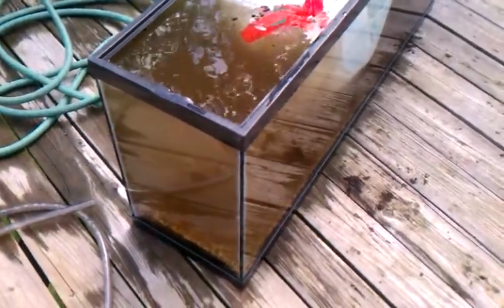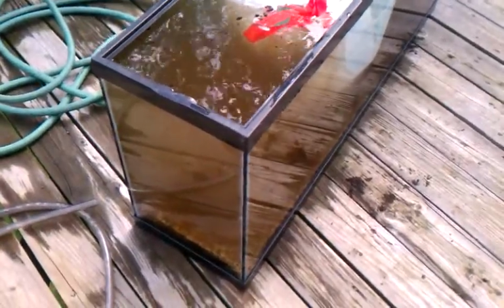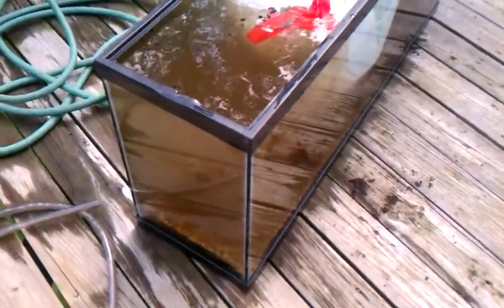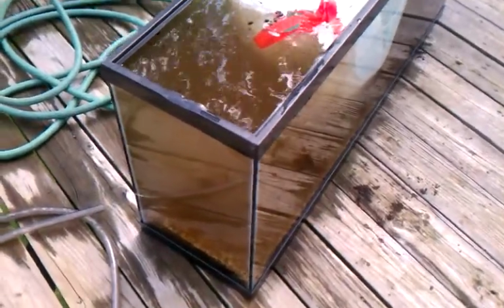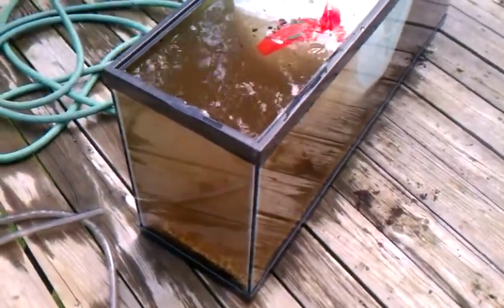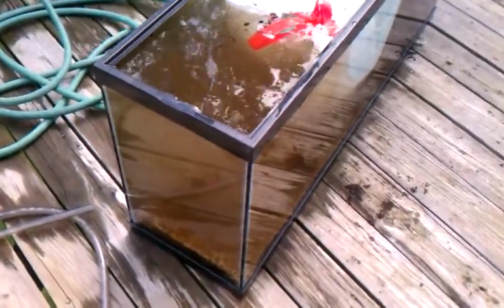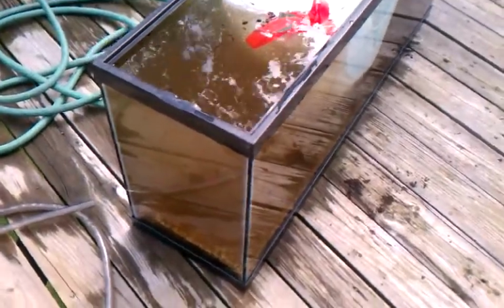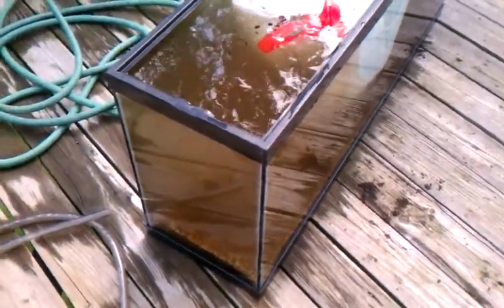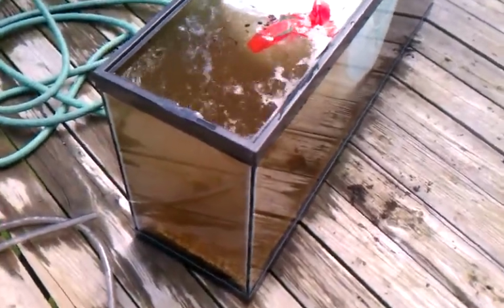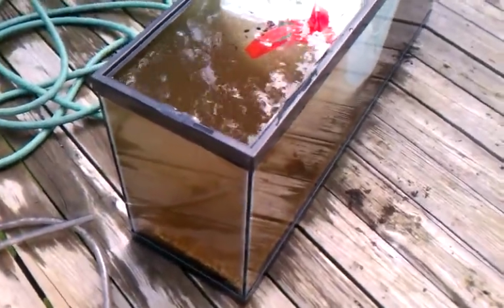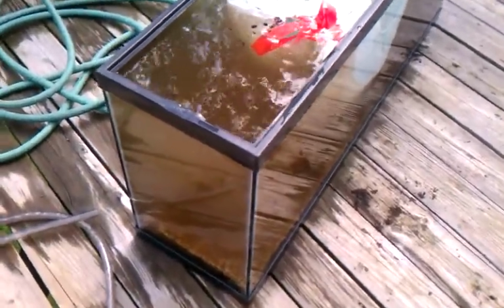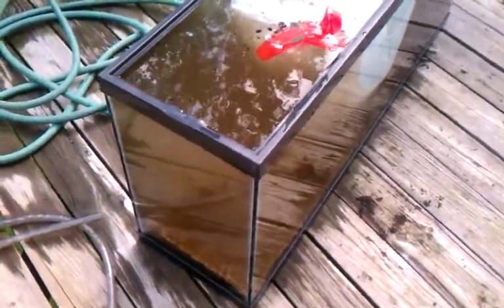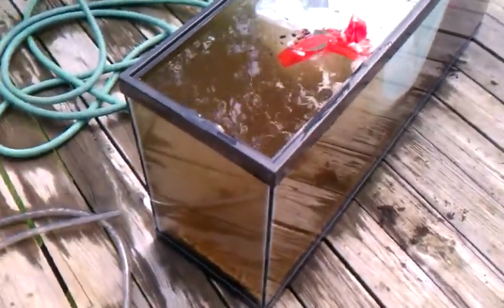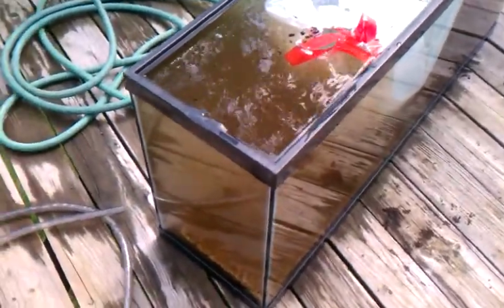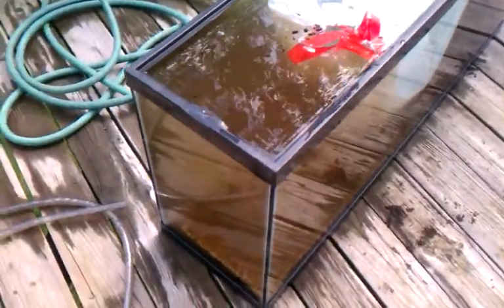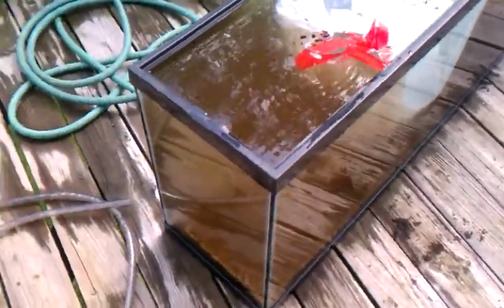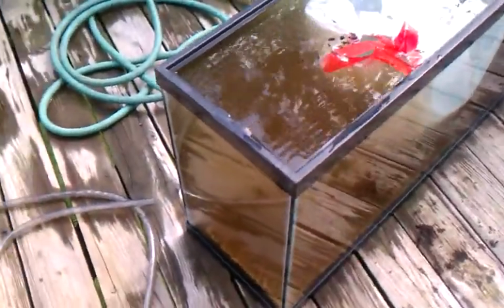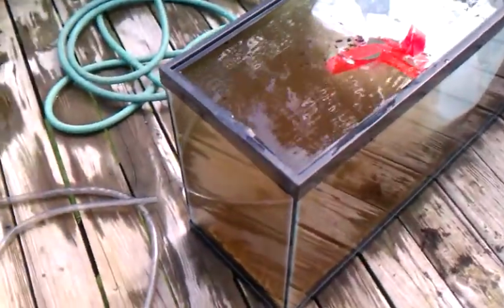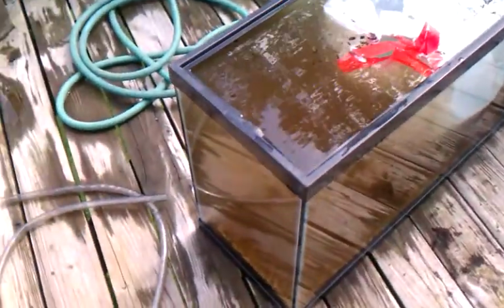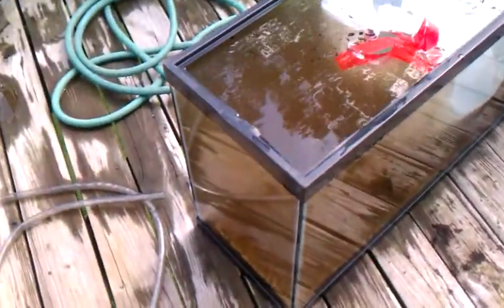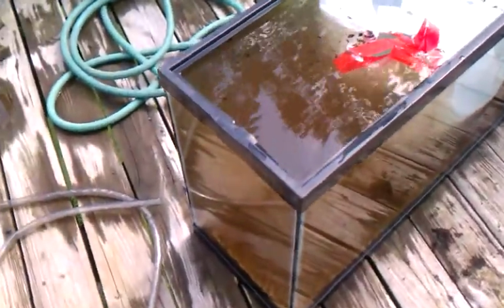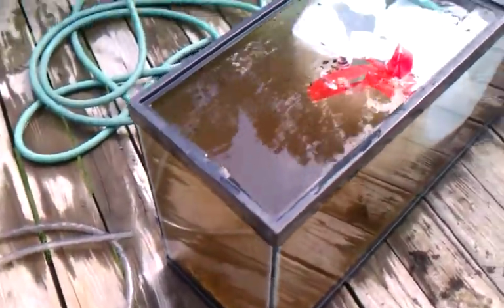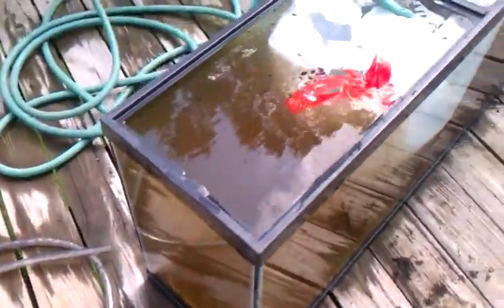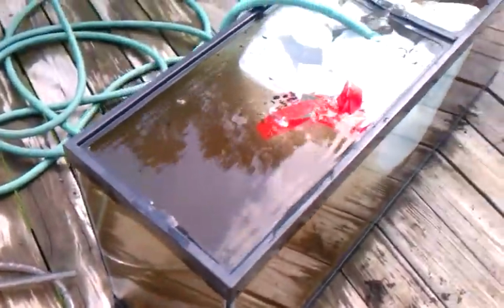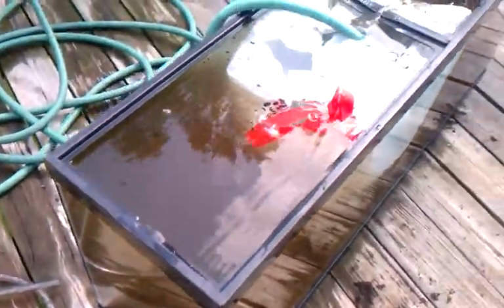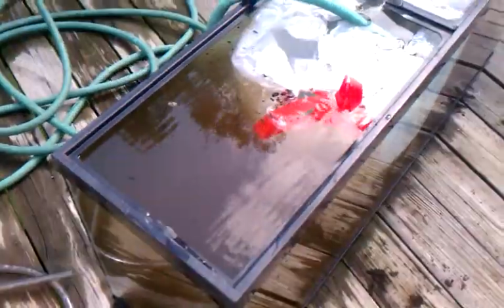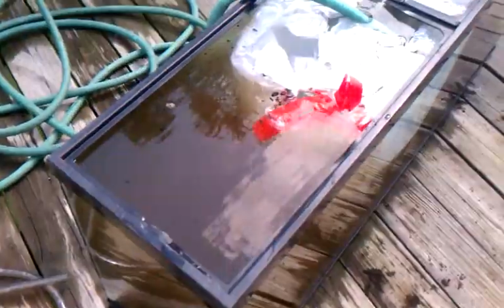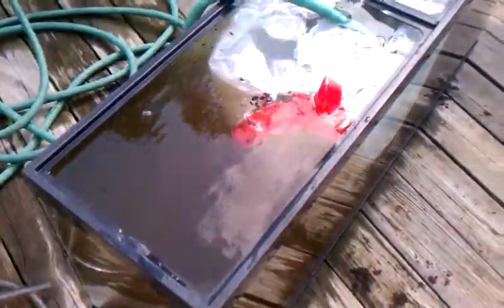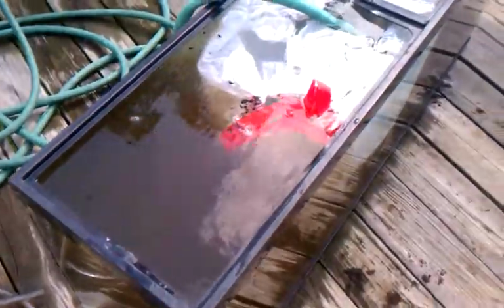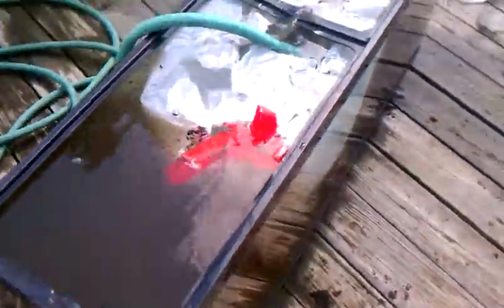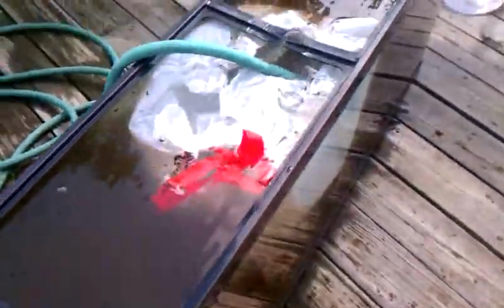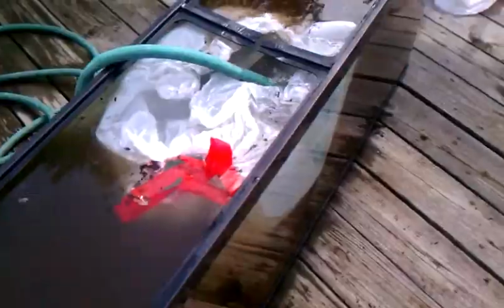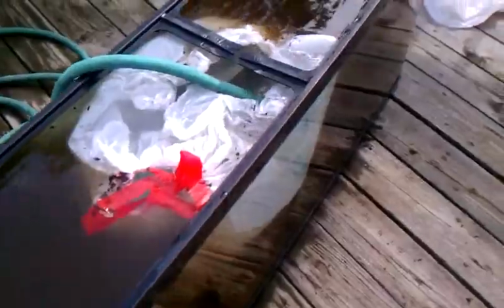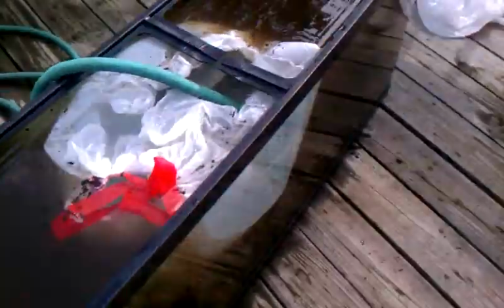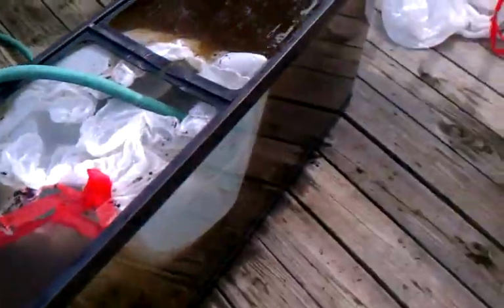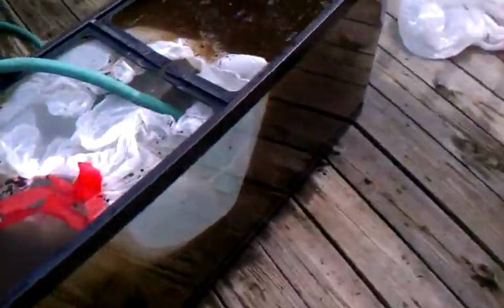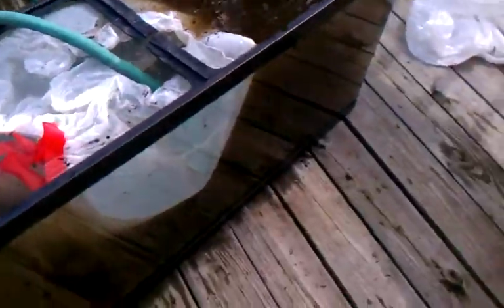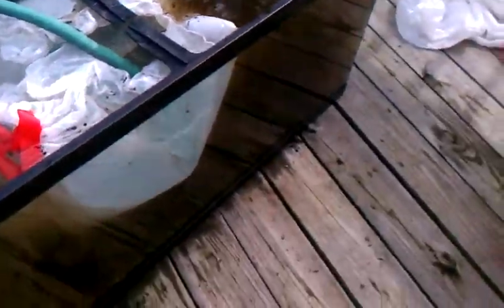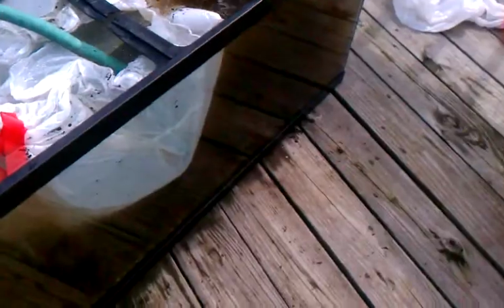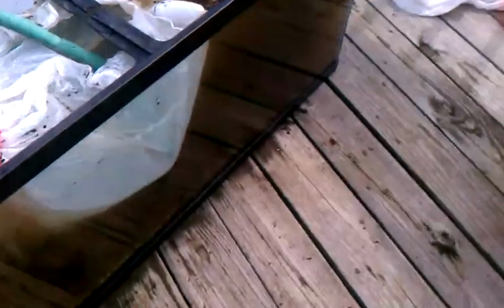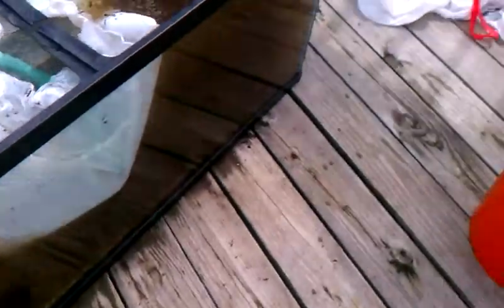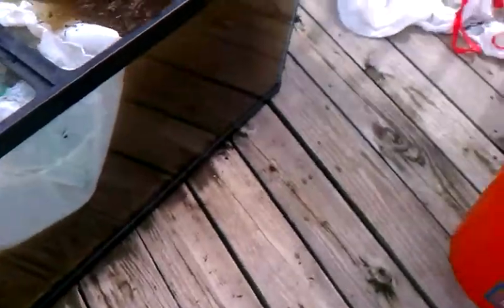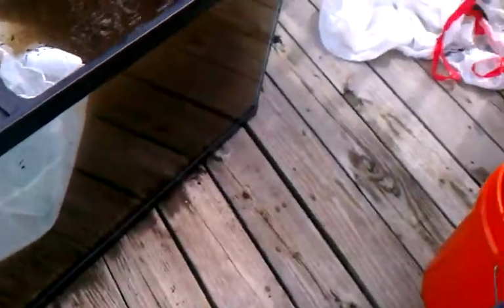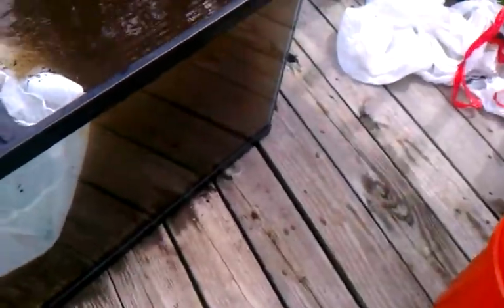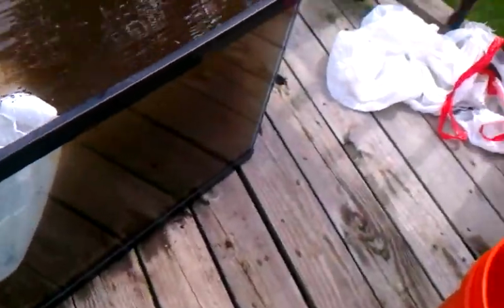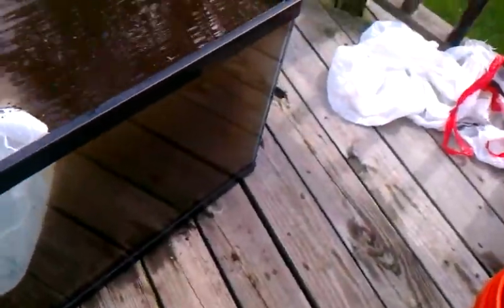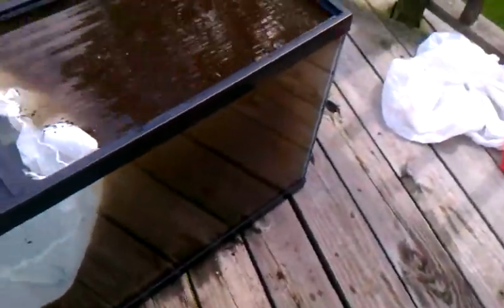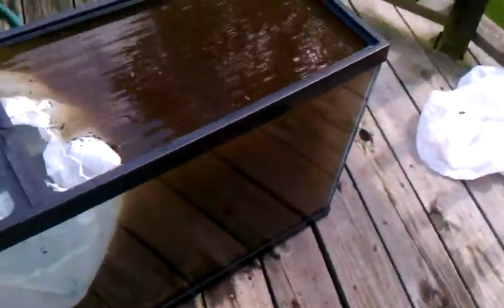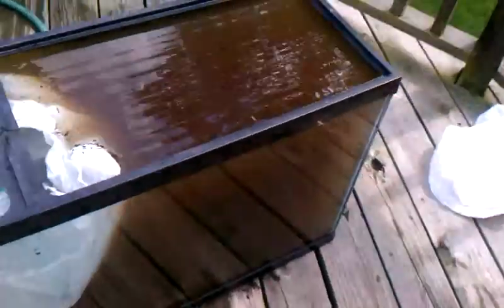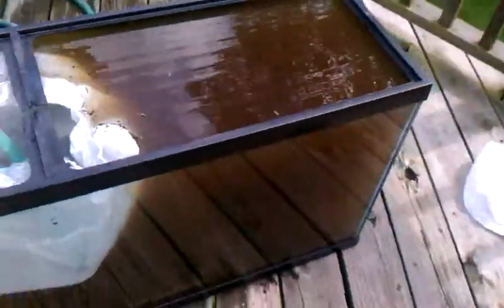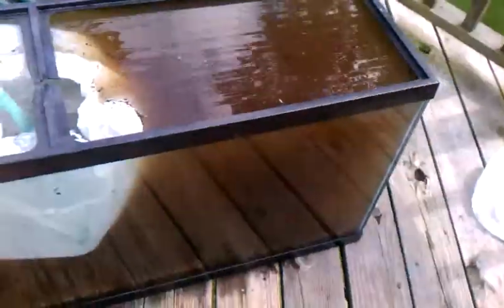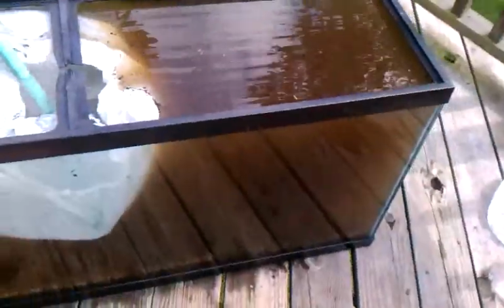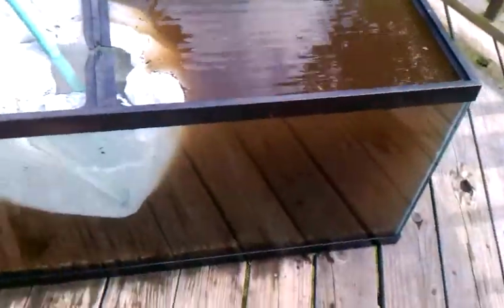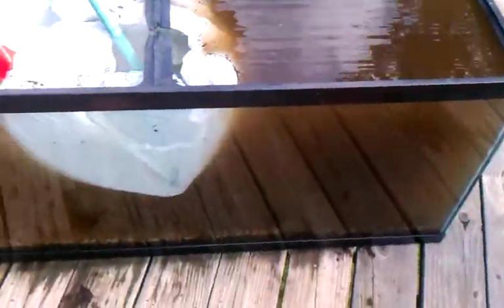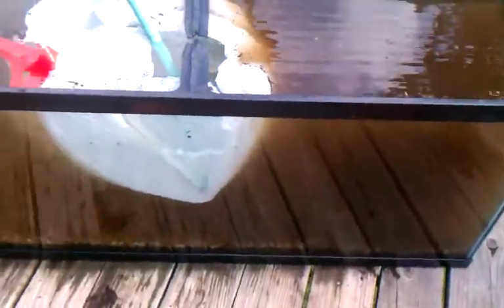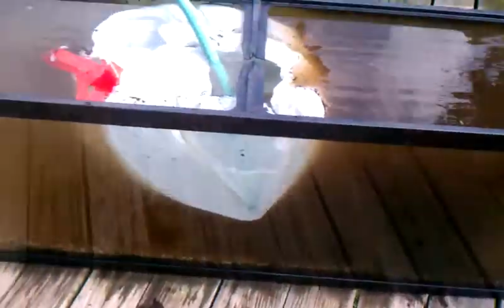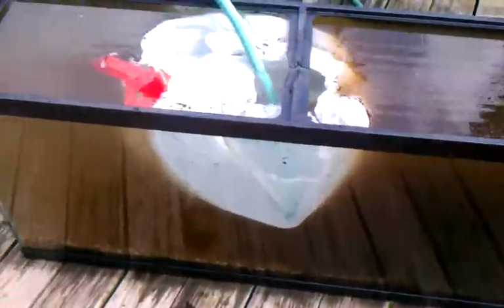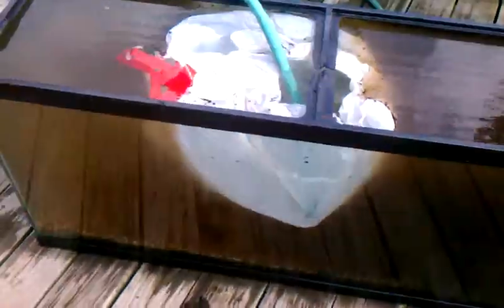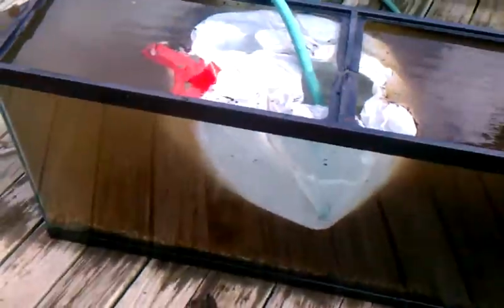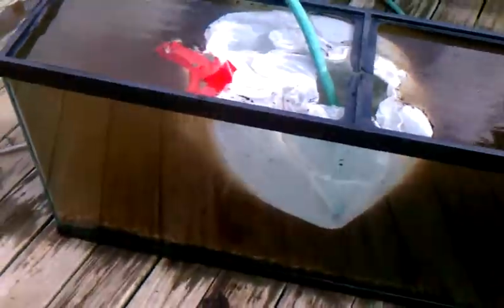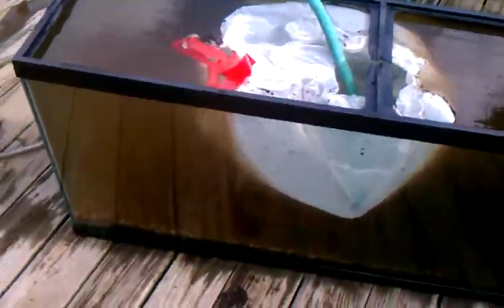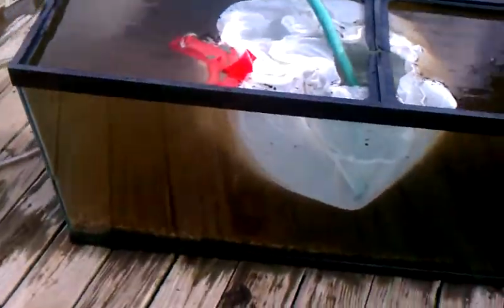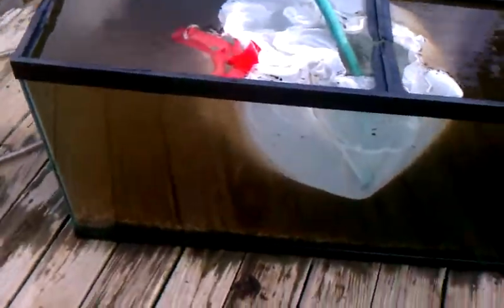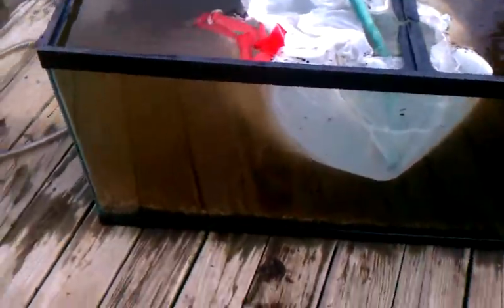What's up YouTube? I'm outside here. I'm about to overfill this 55 gallon and try to get all this dirt and crap out.